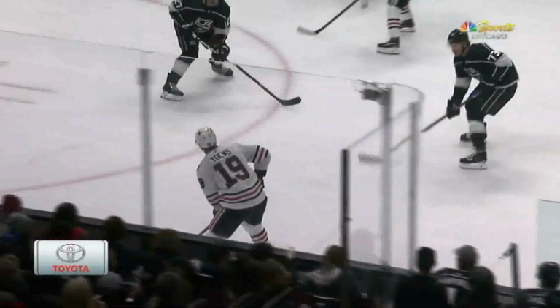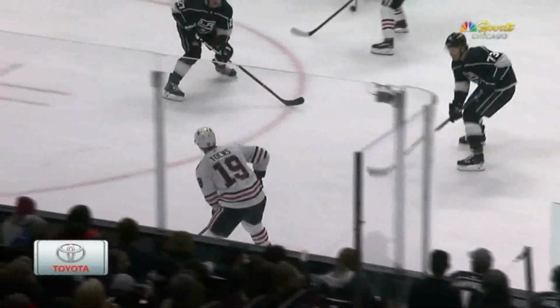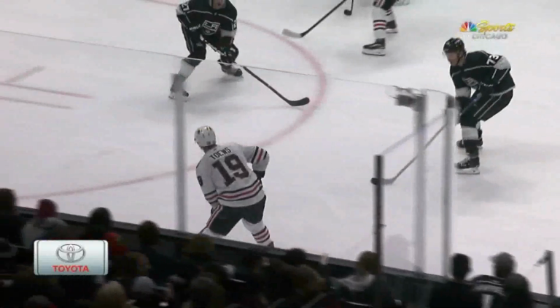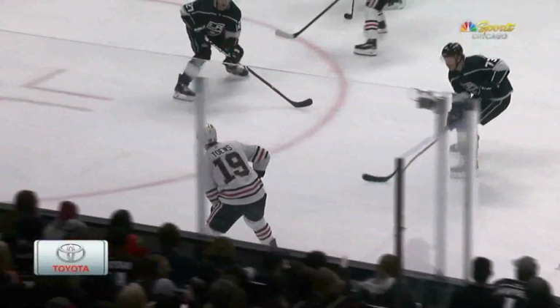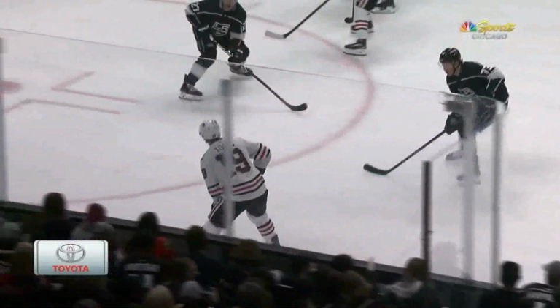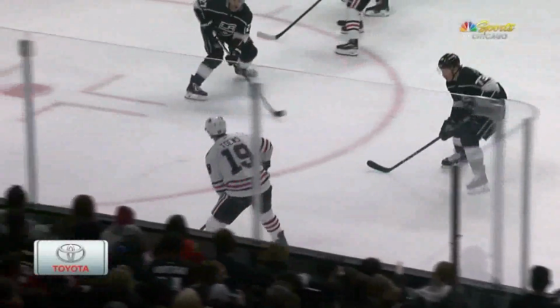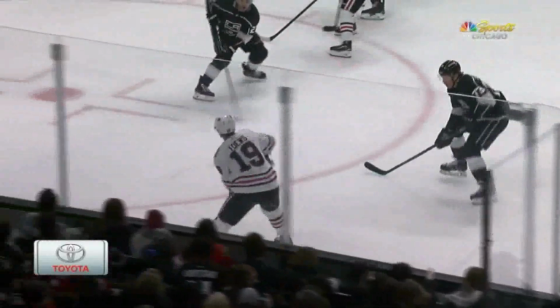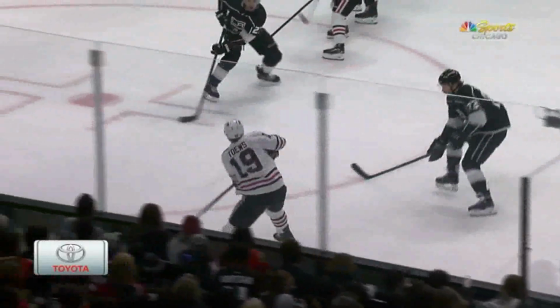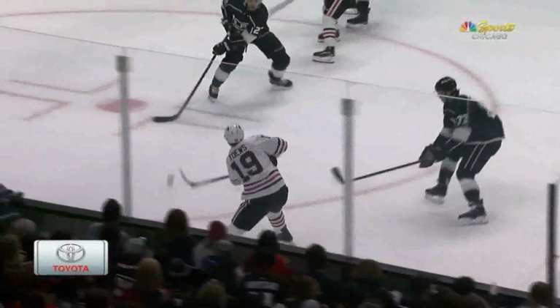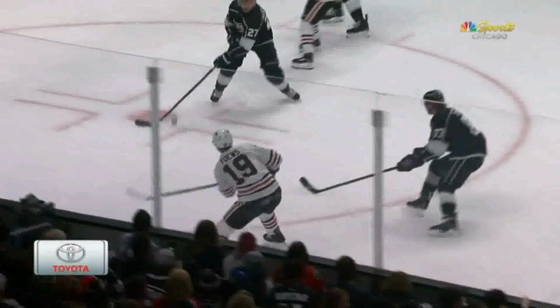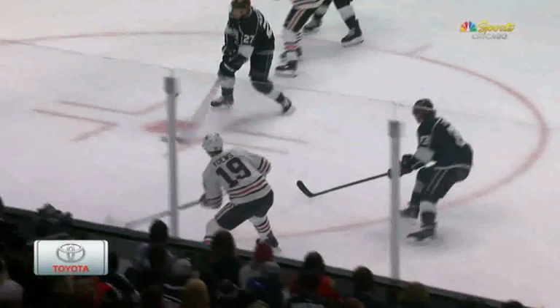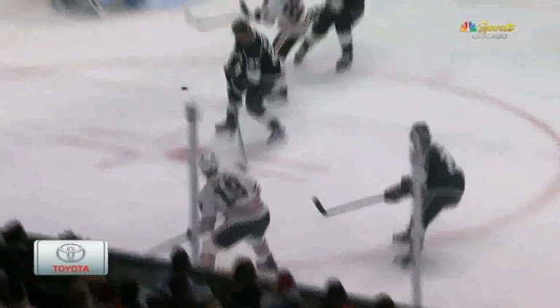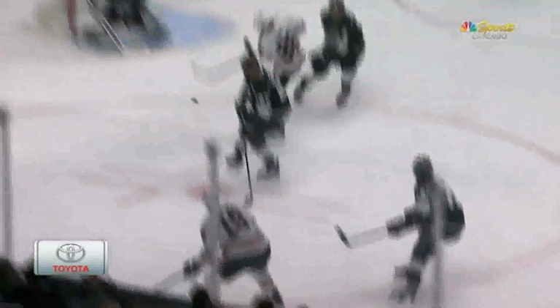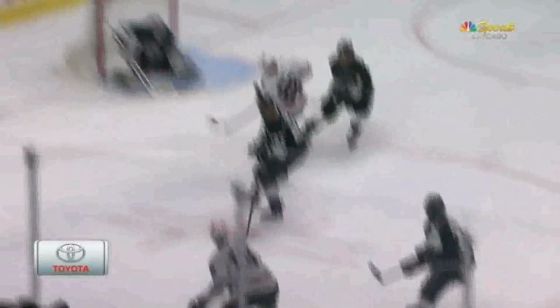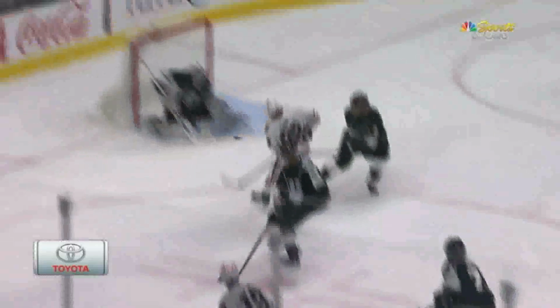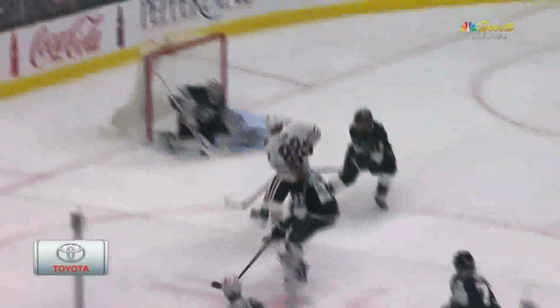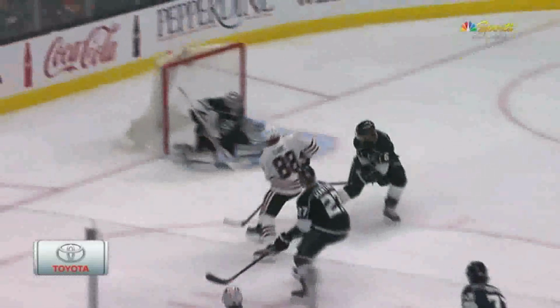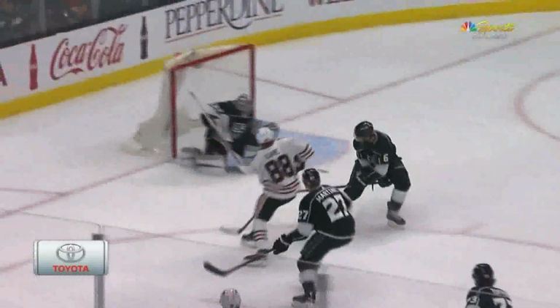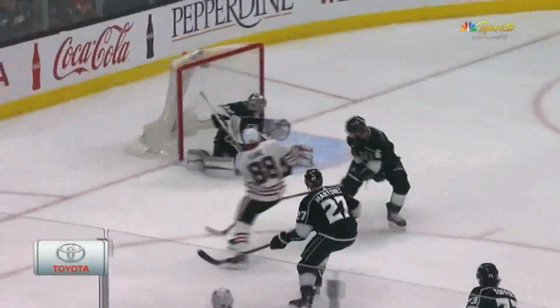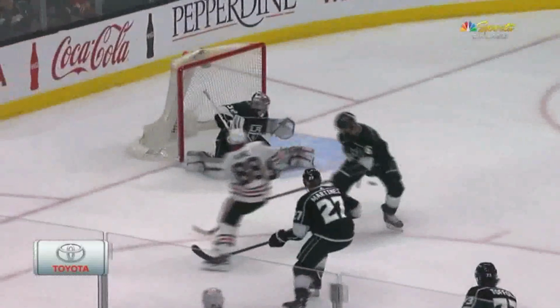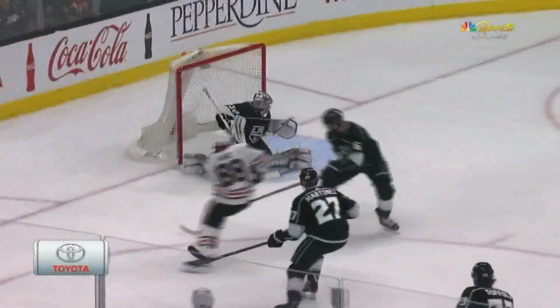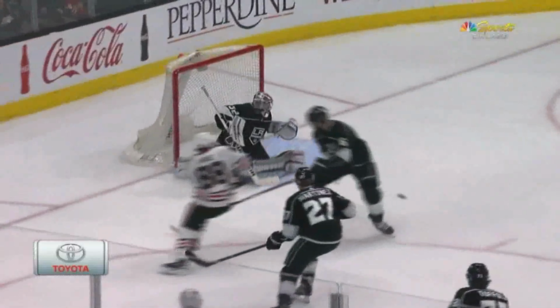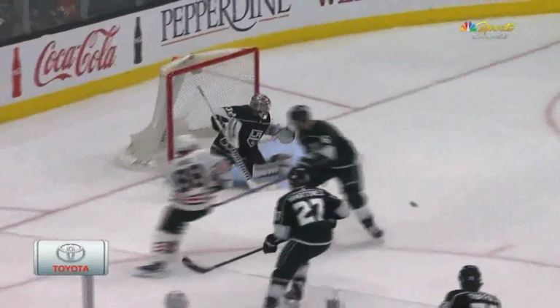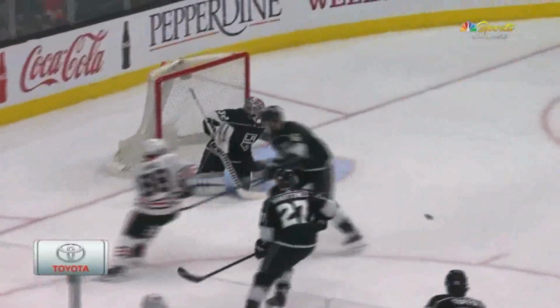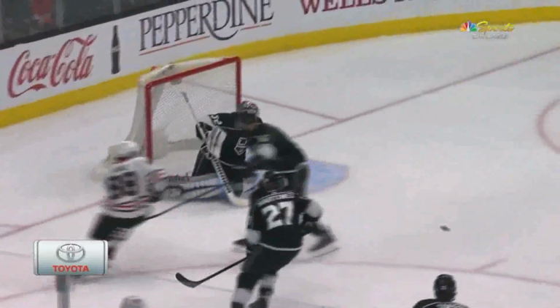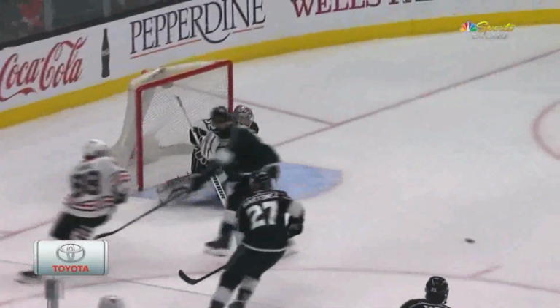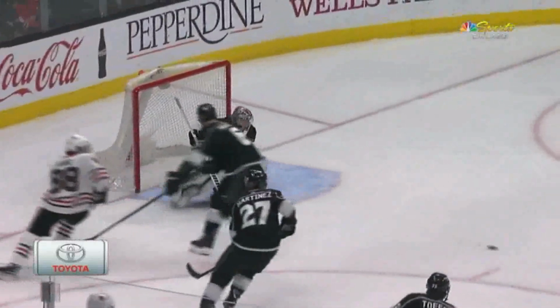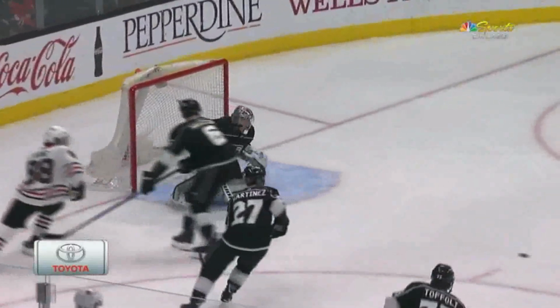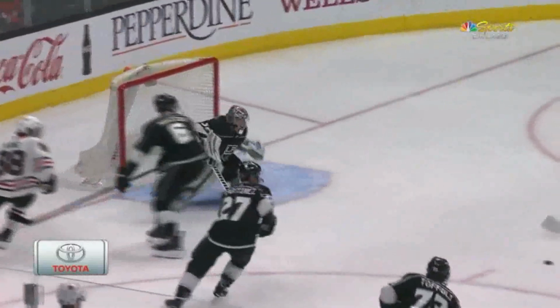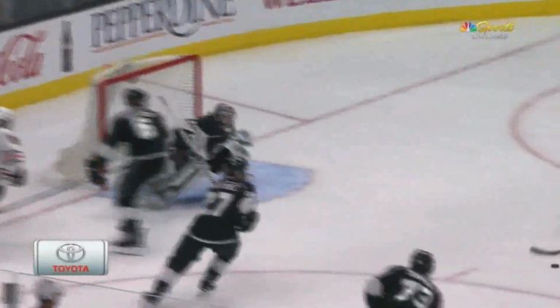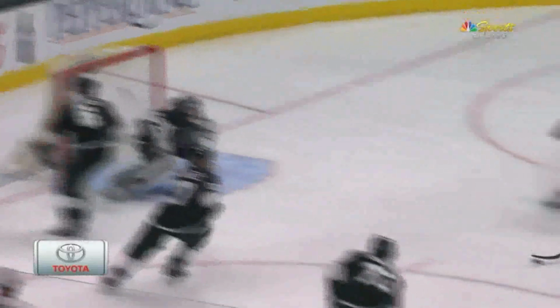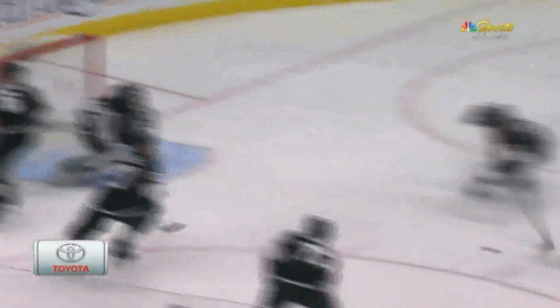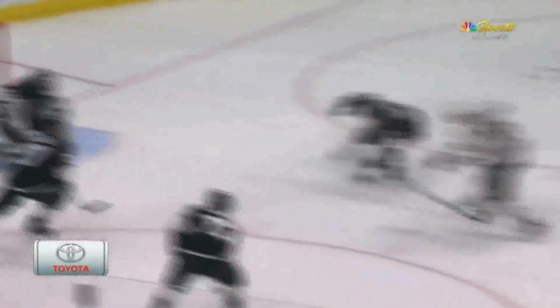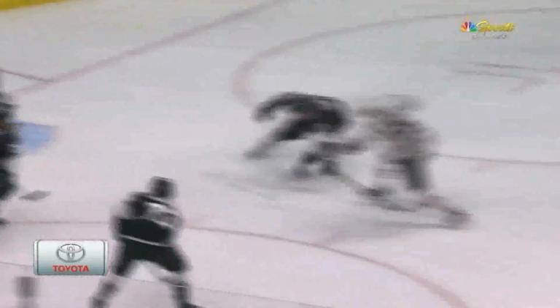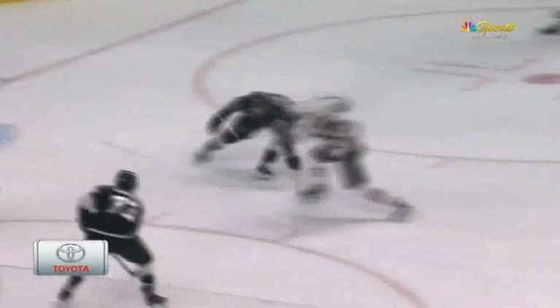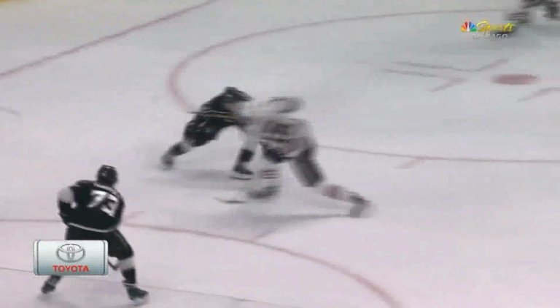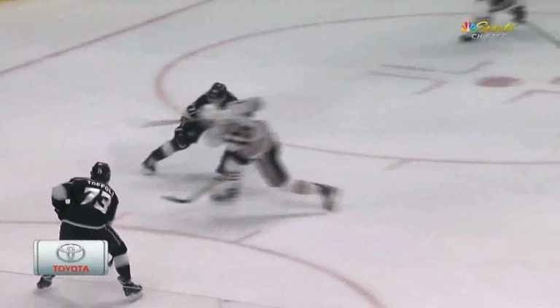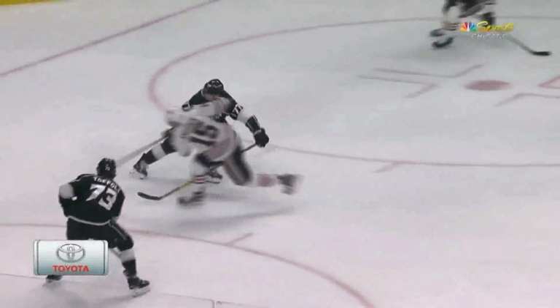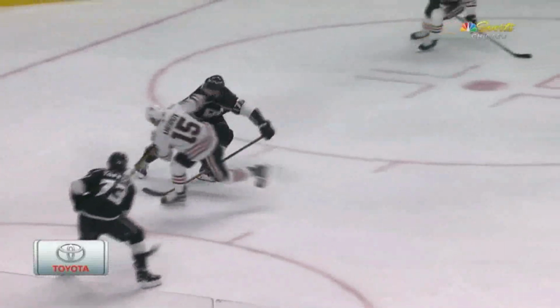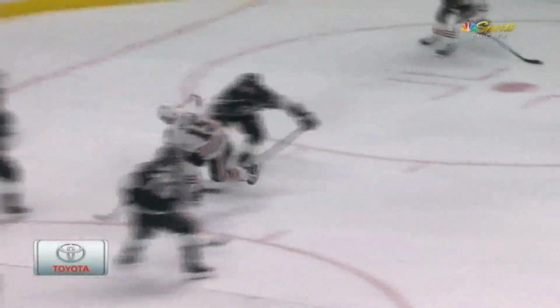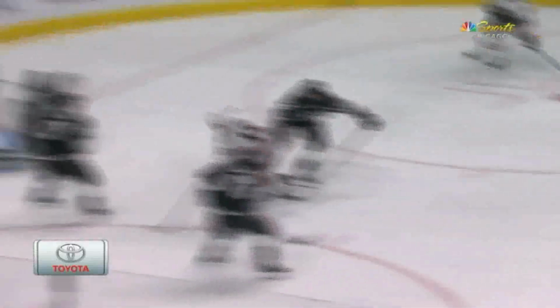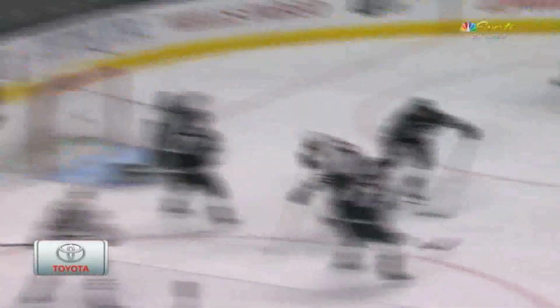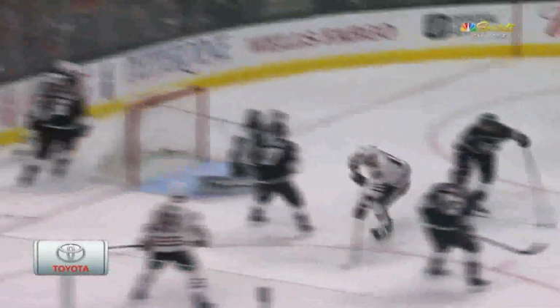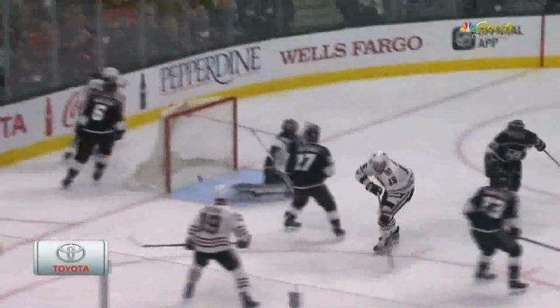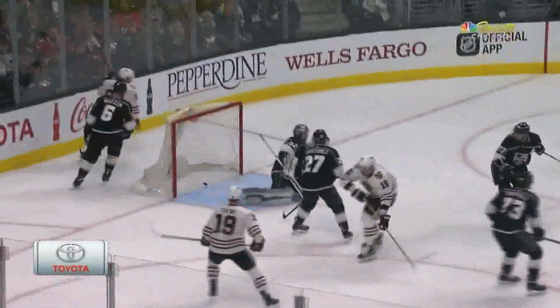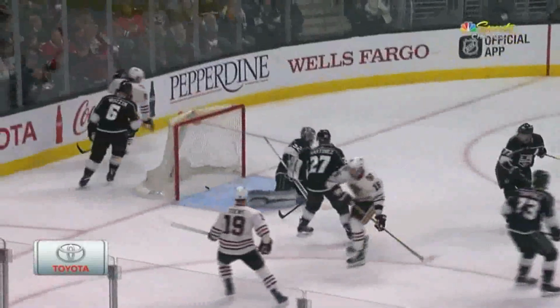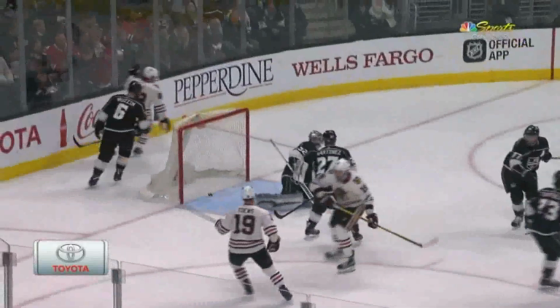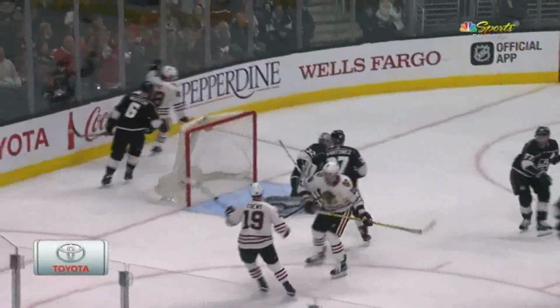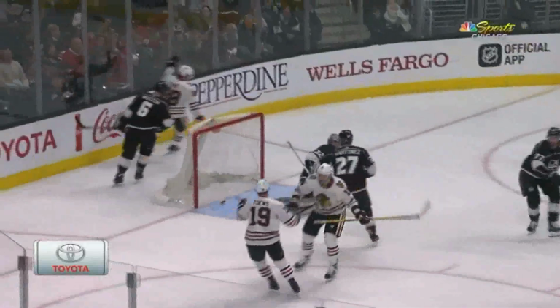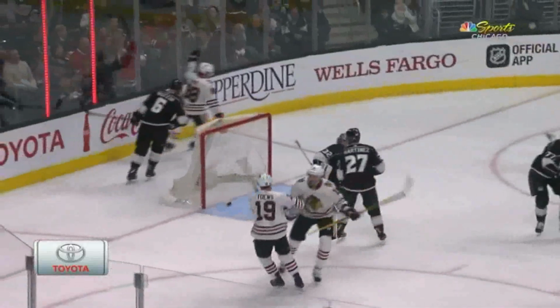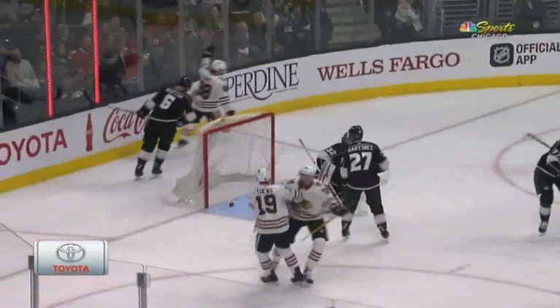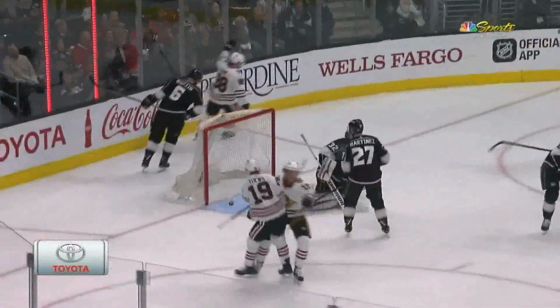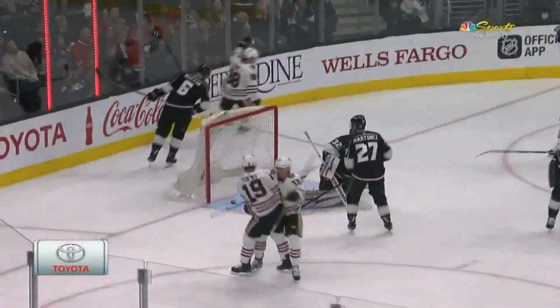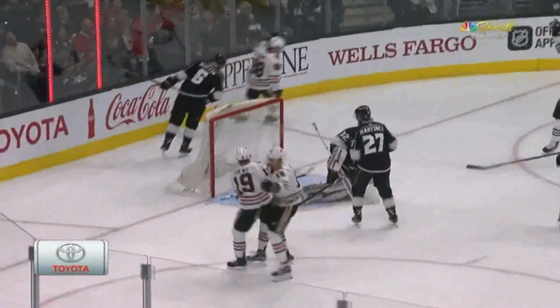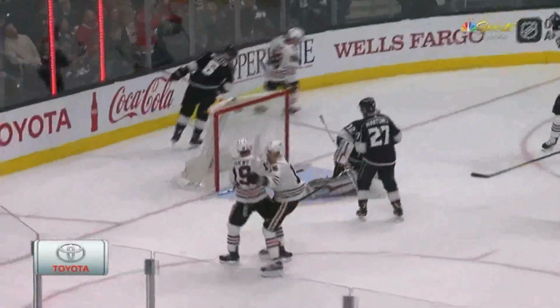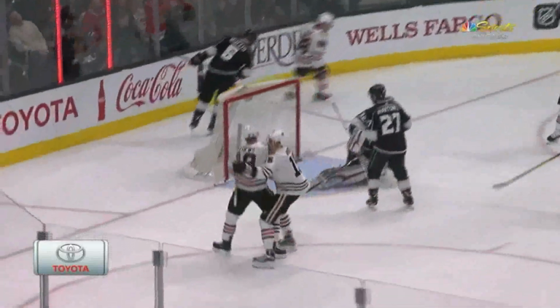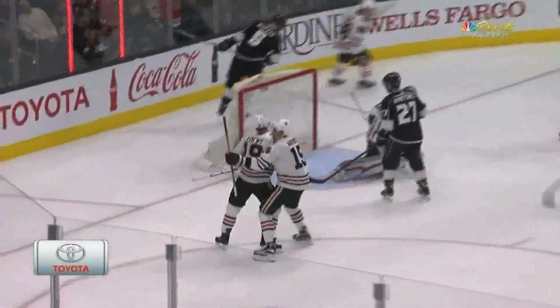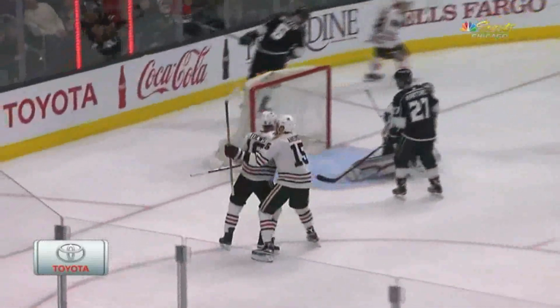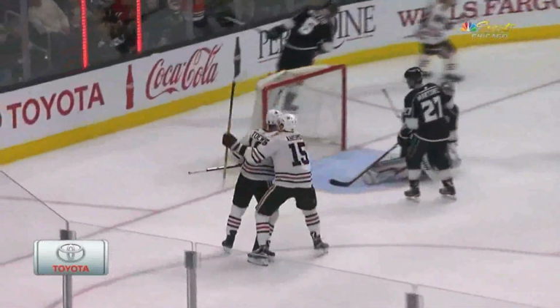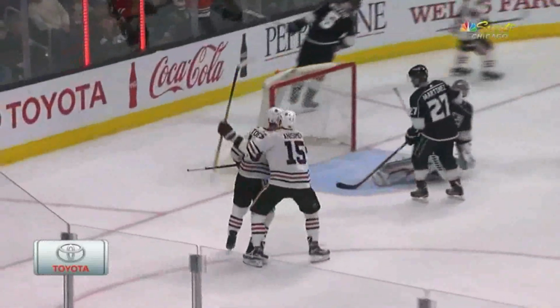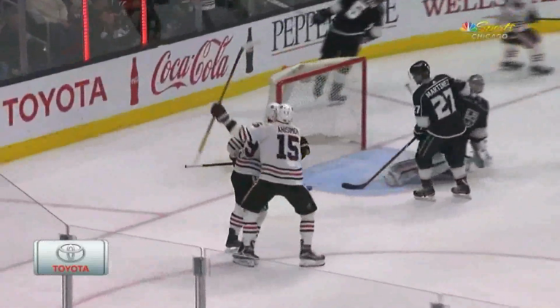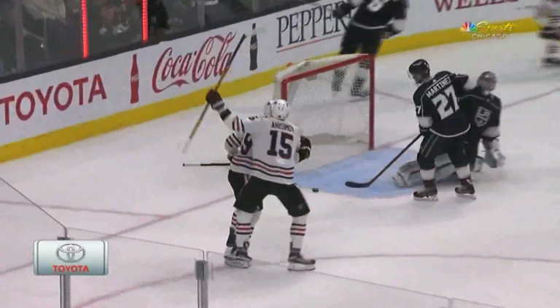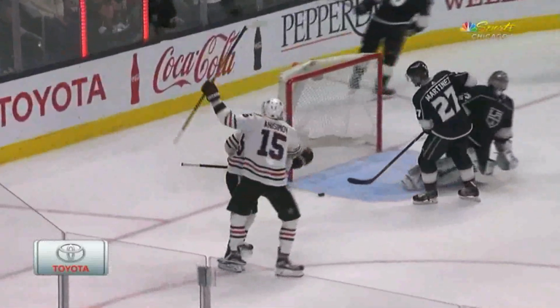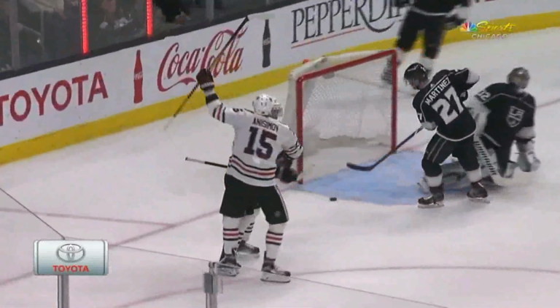Inside the Dots — where does he shoot this puck, Pat? Top shelf, no chance for Quick as he's down.